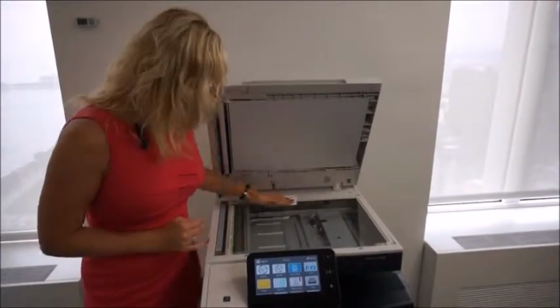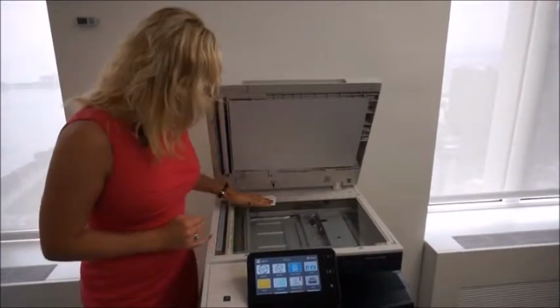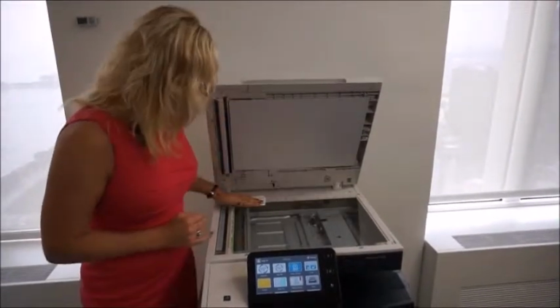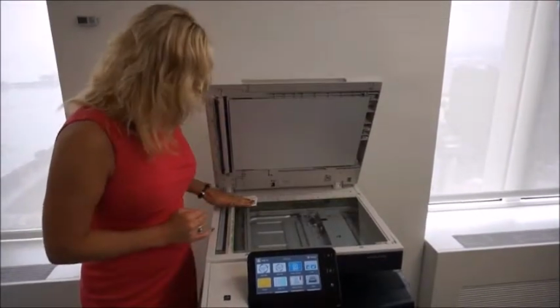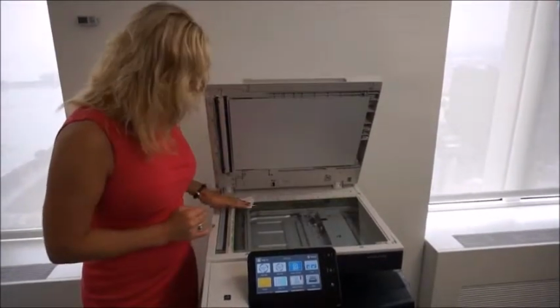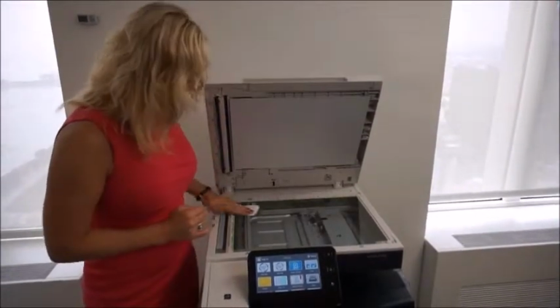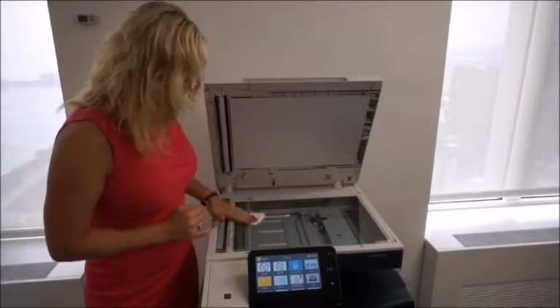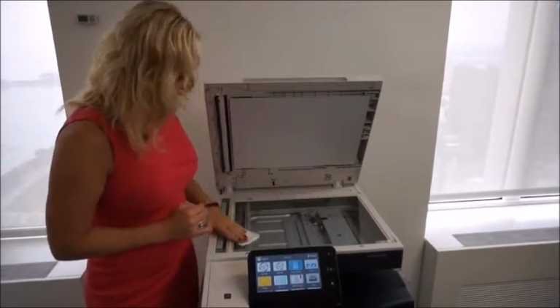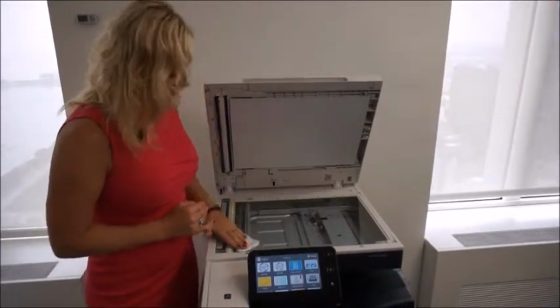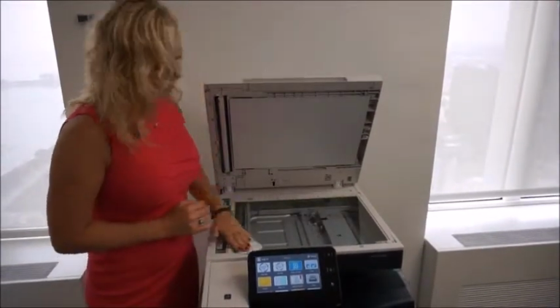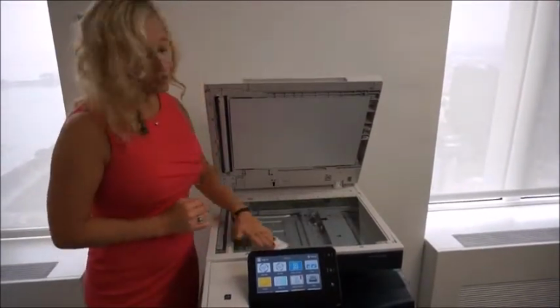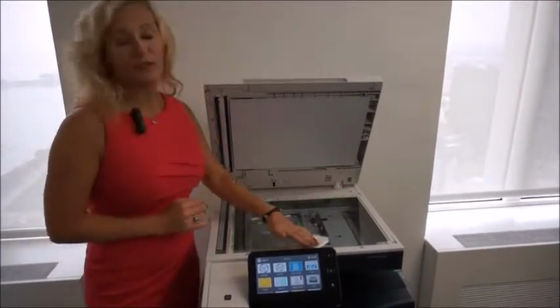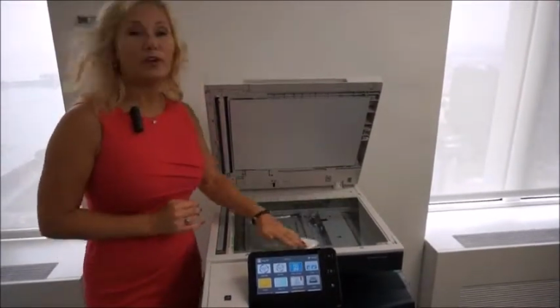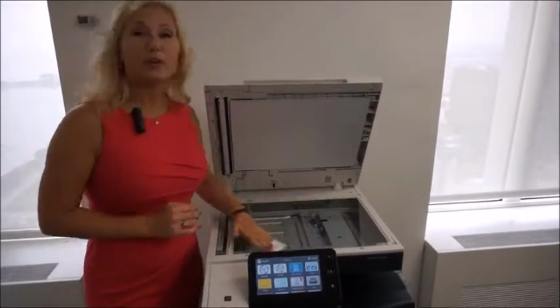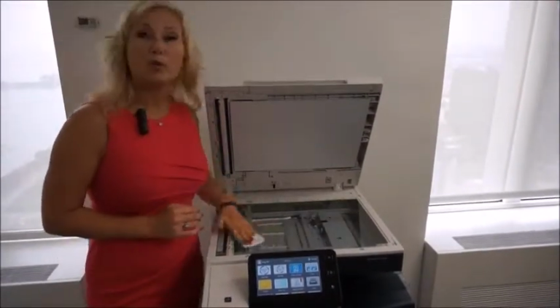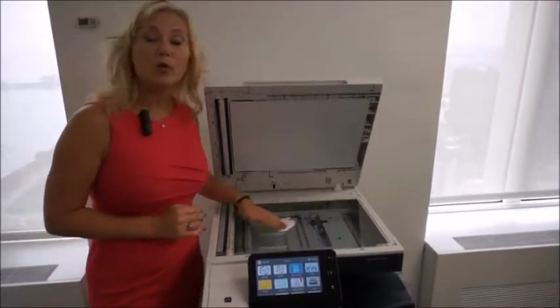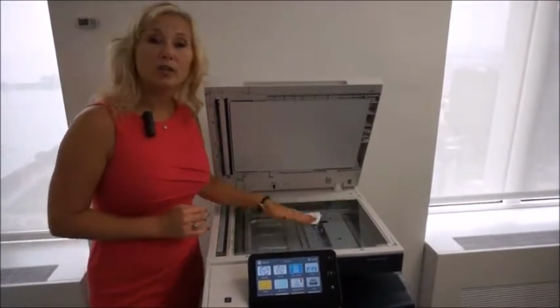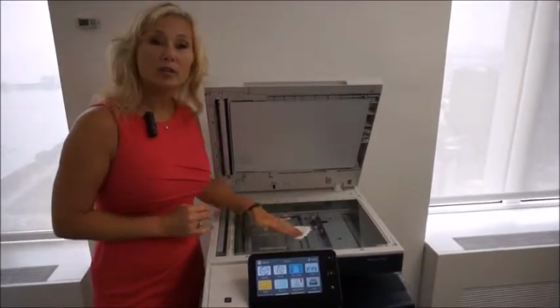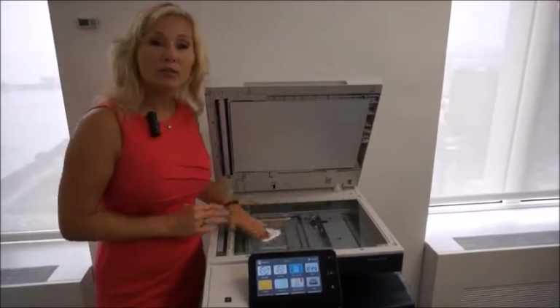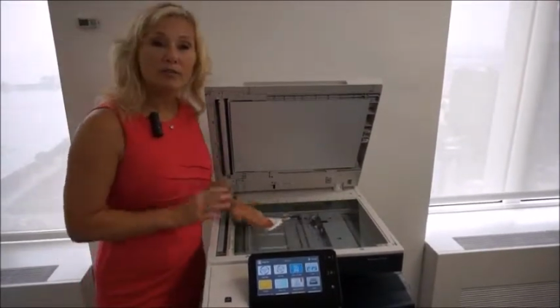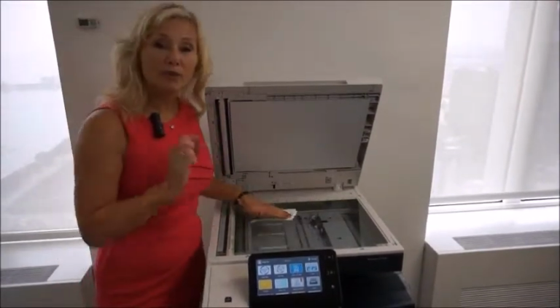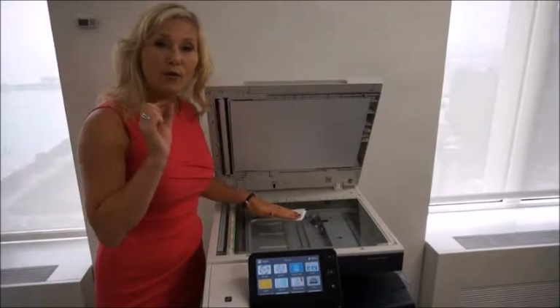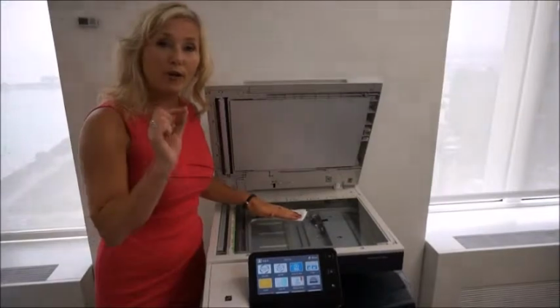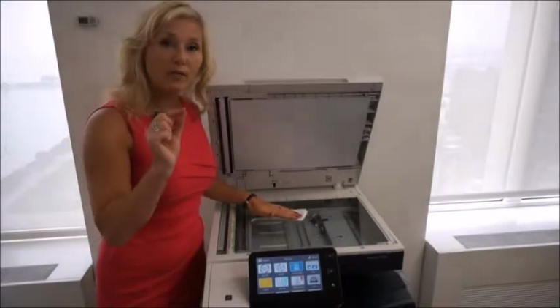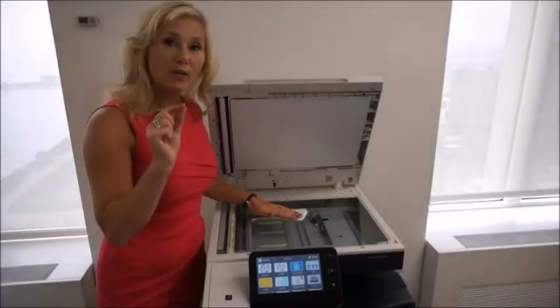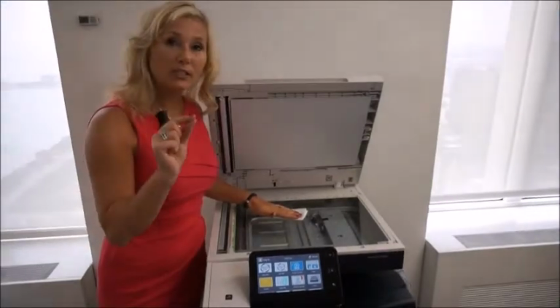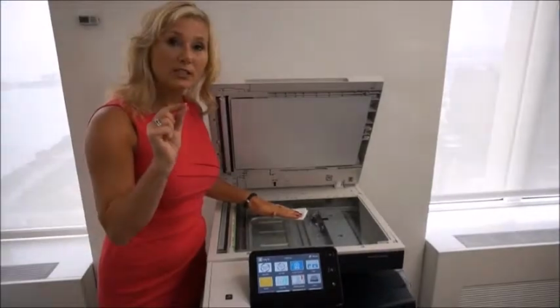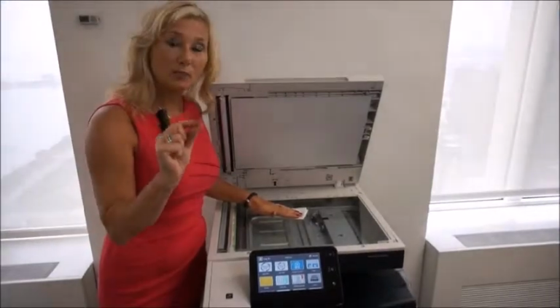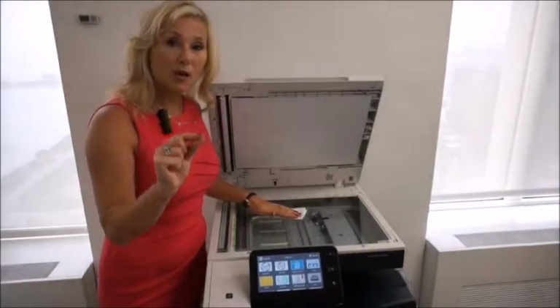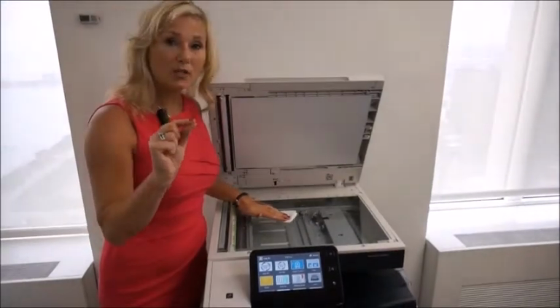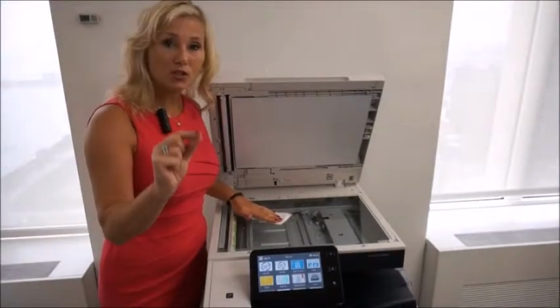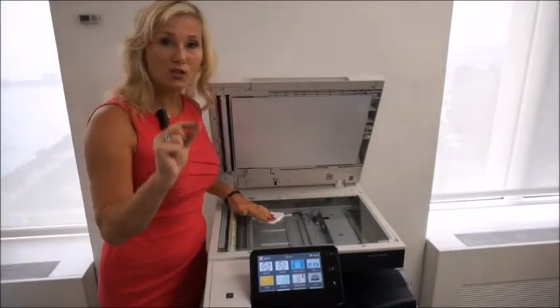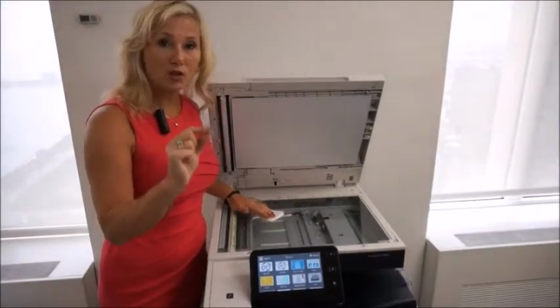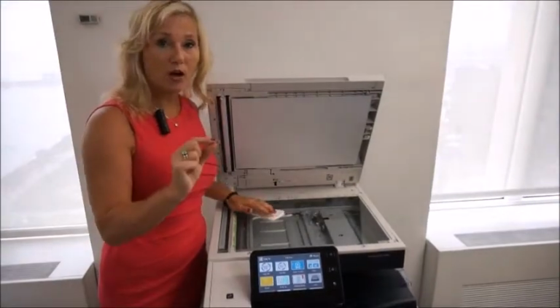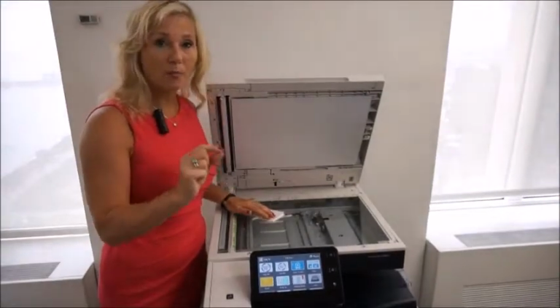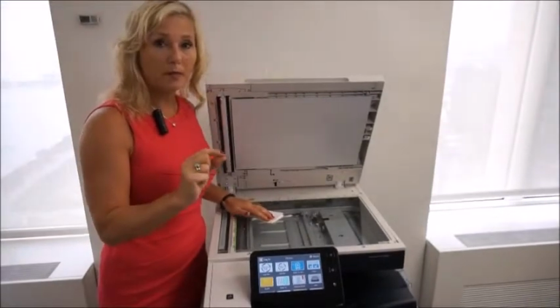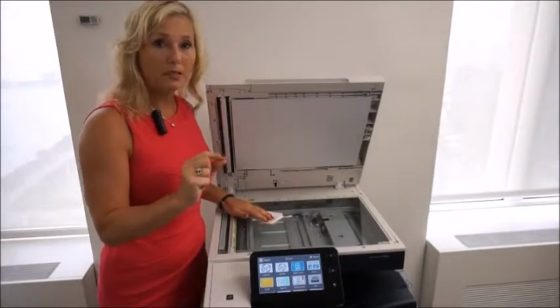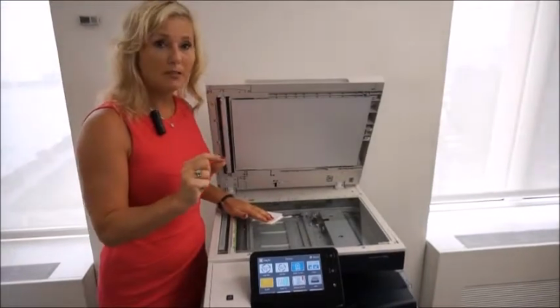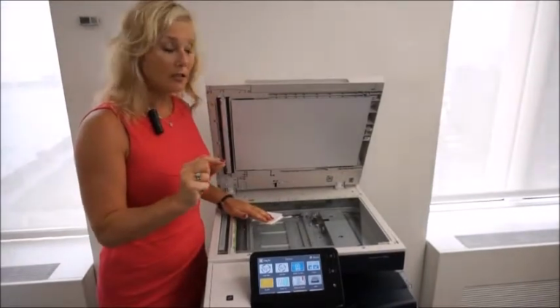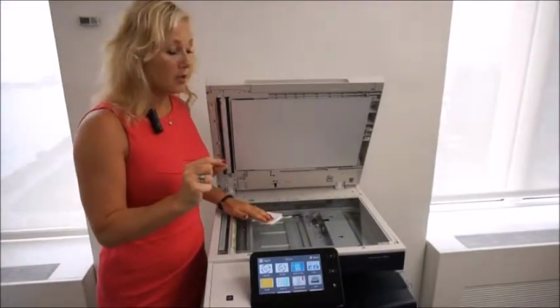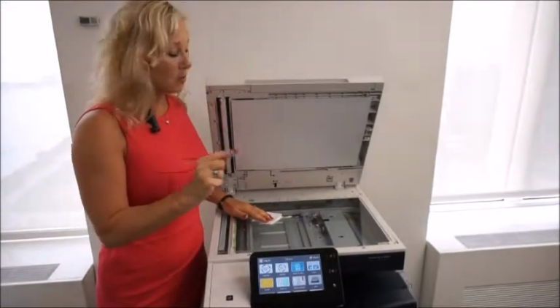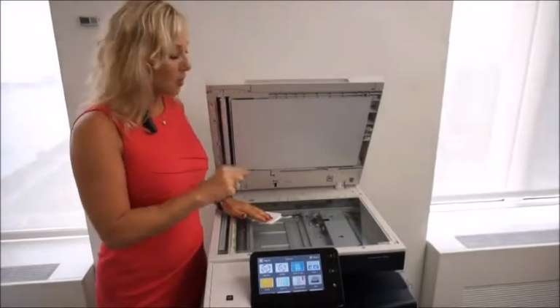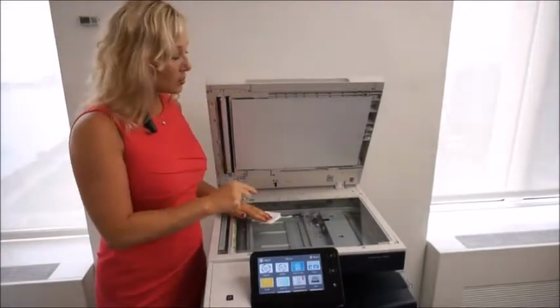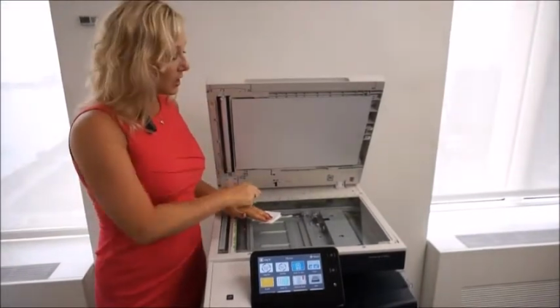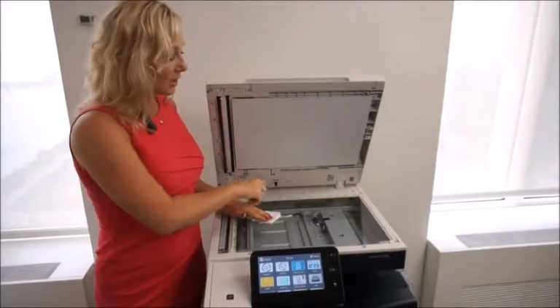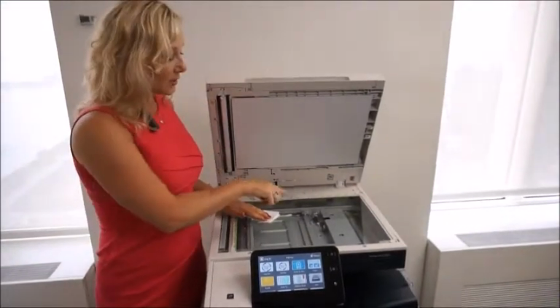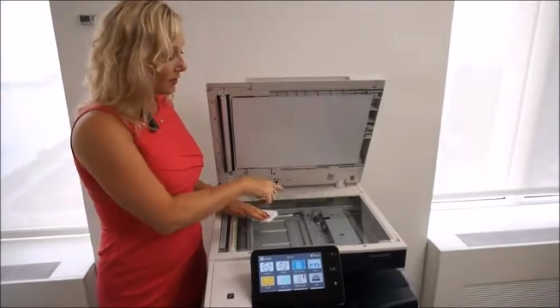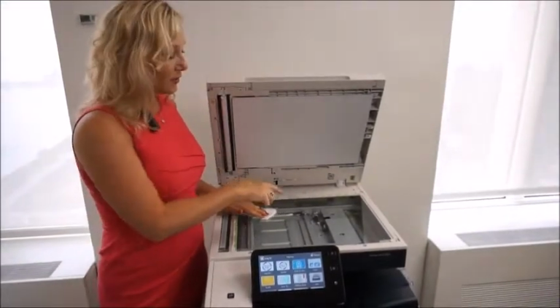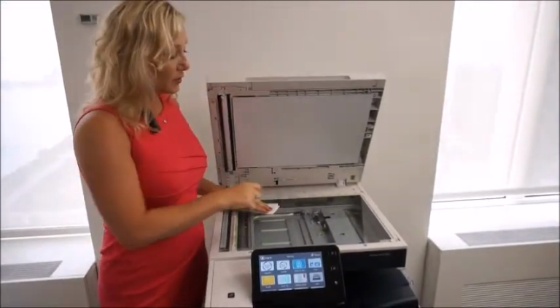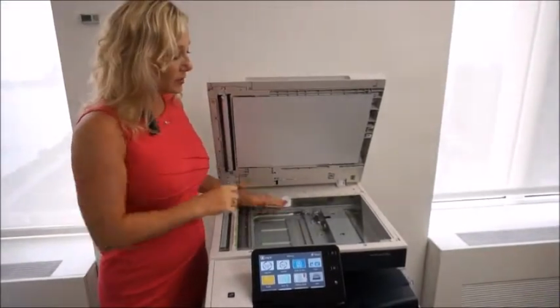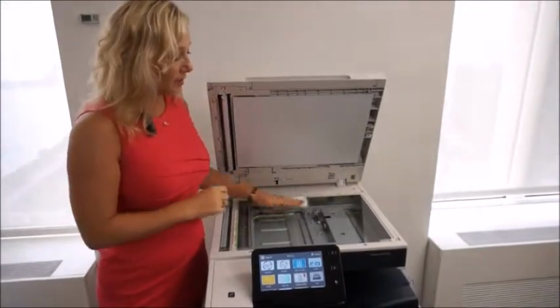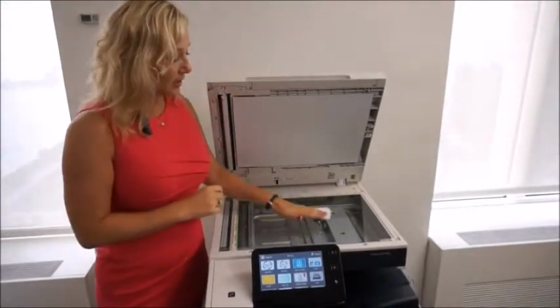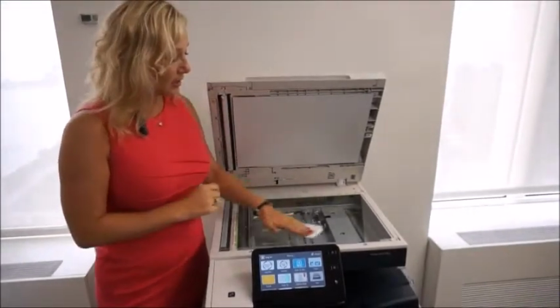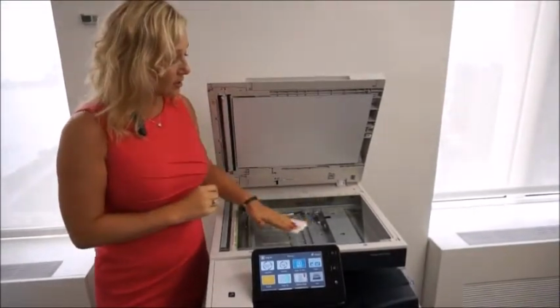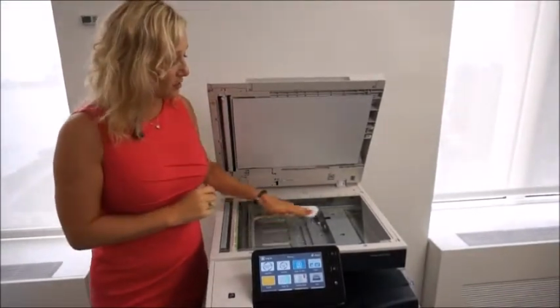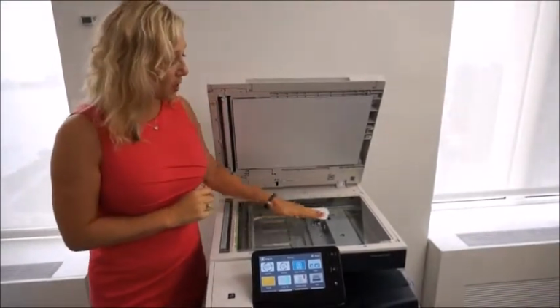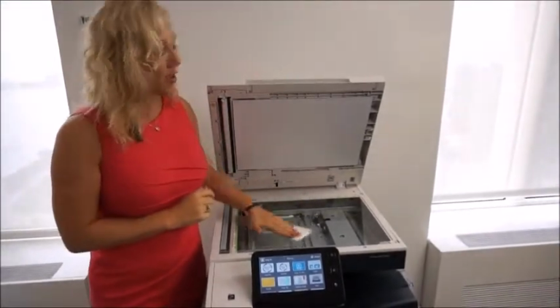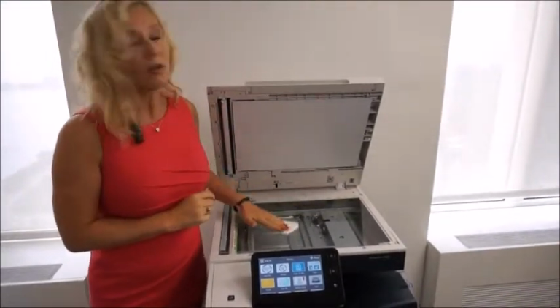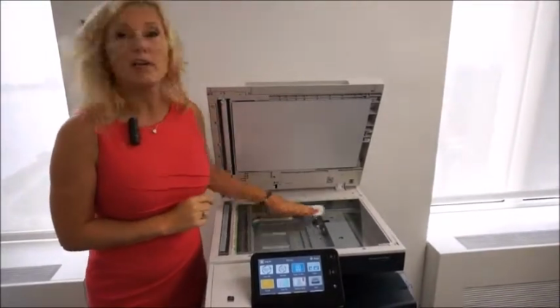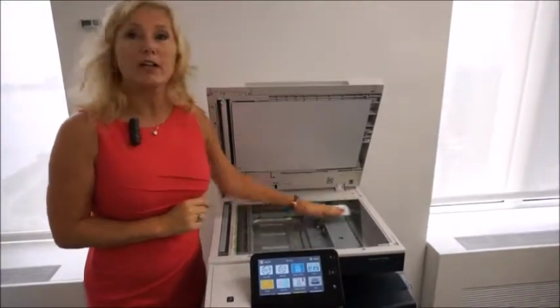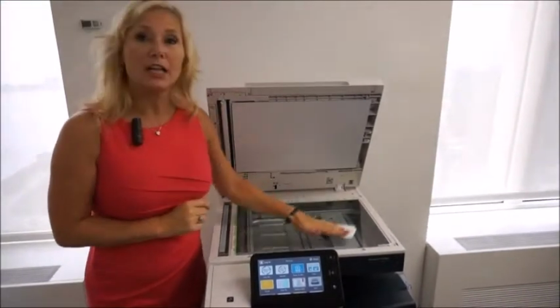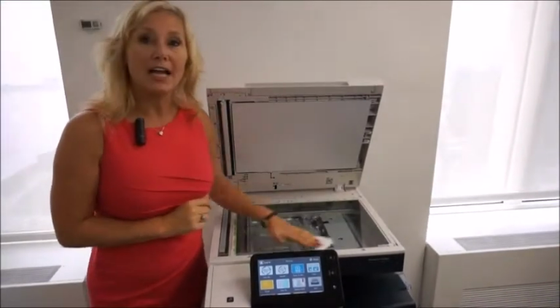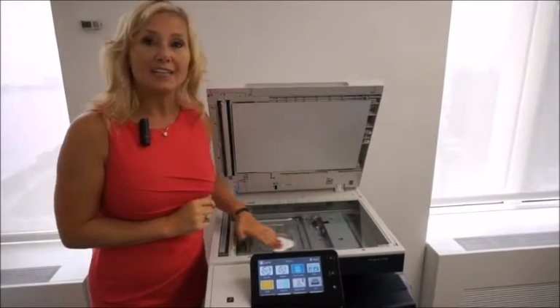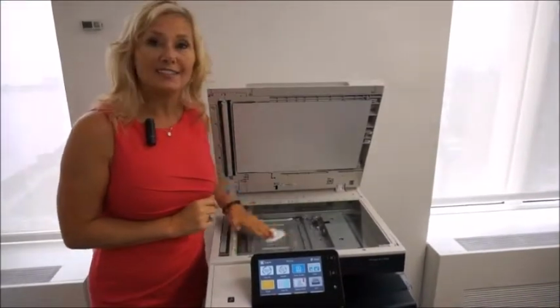The reason that this is very important is if you ever get spots on your copies, most likely there is a little spot on the glass.